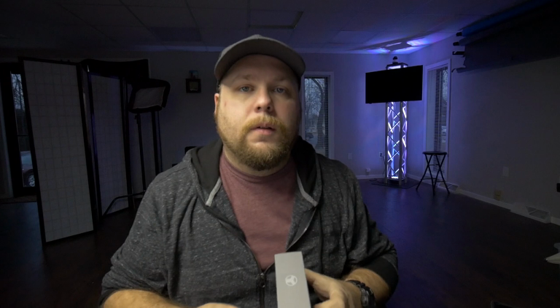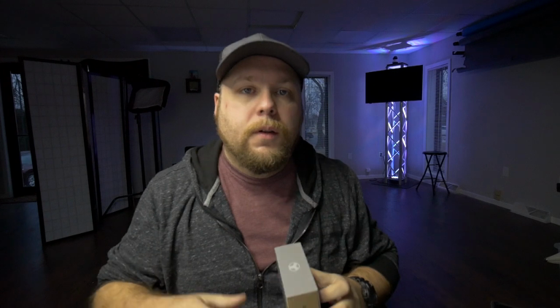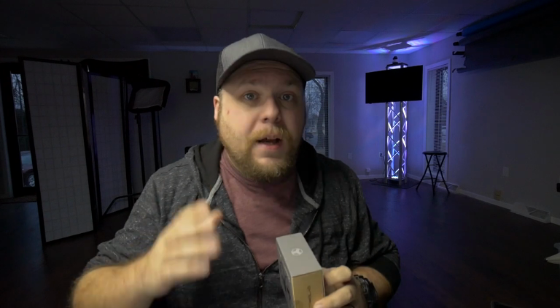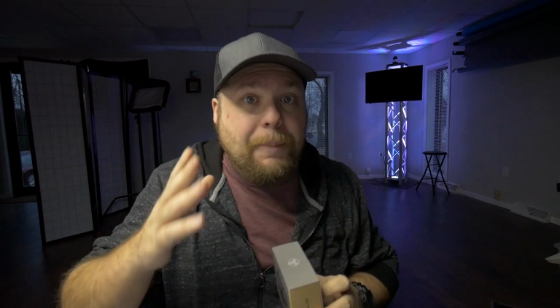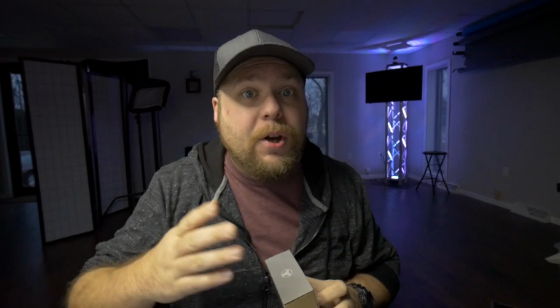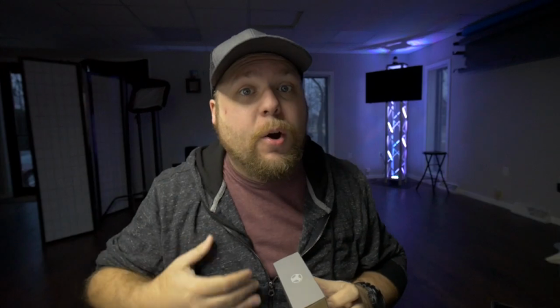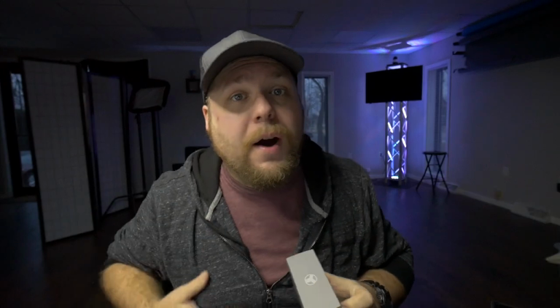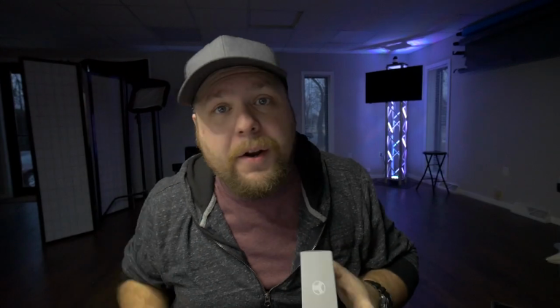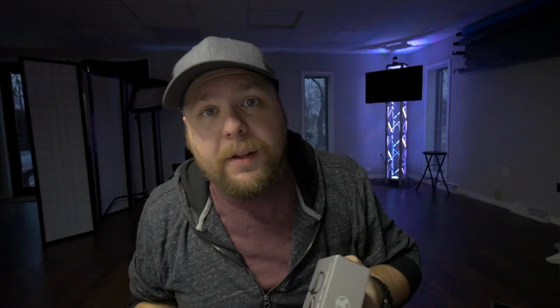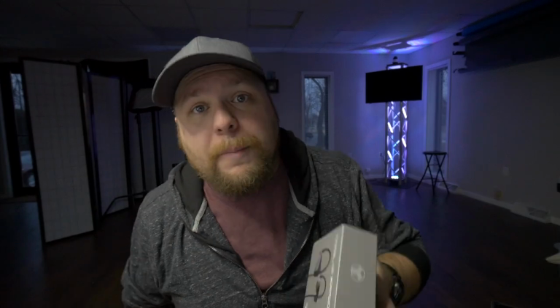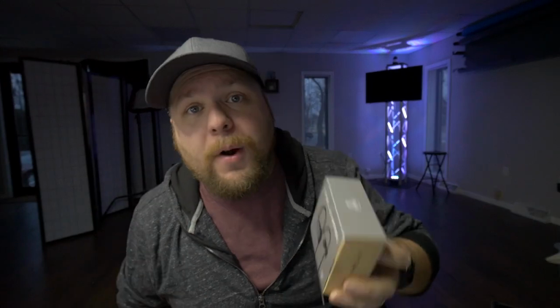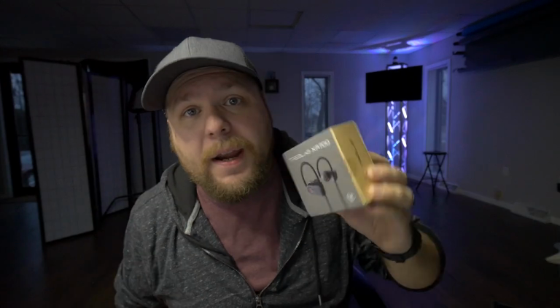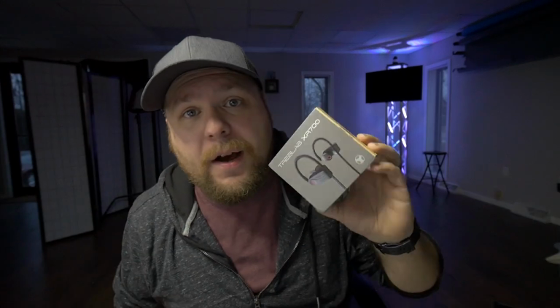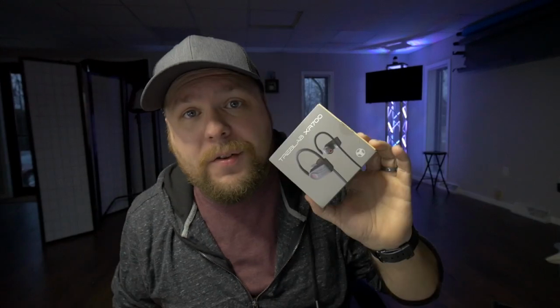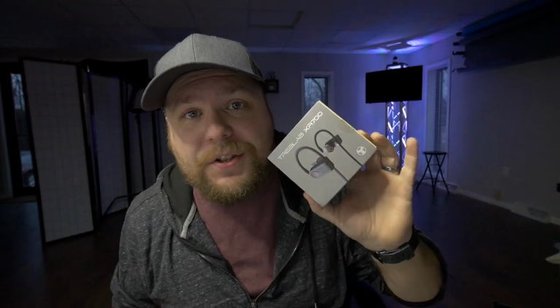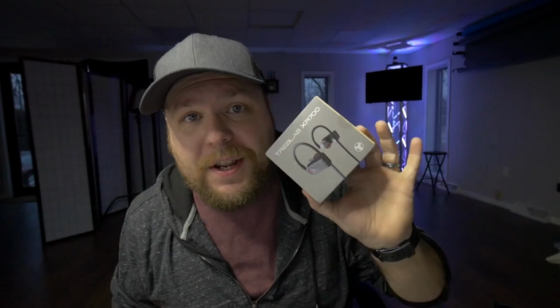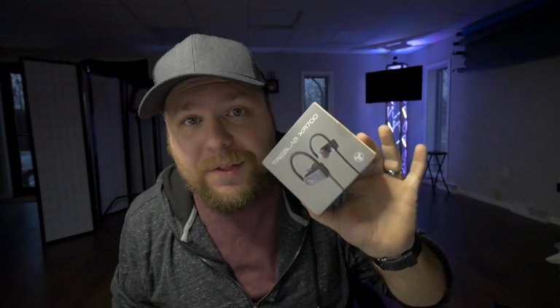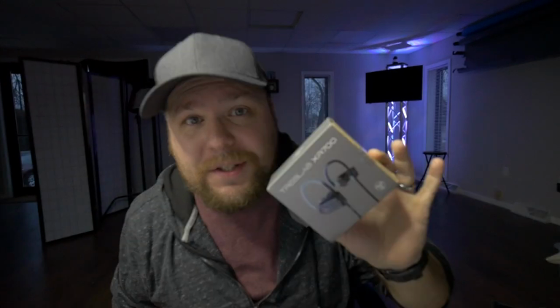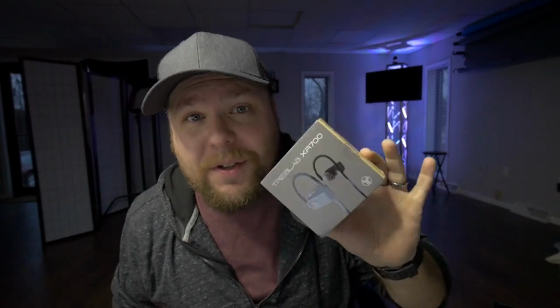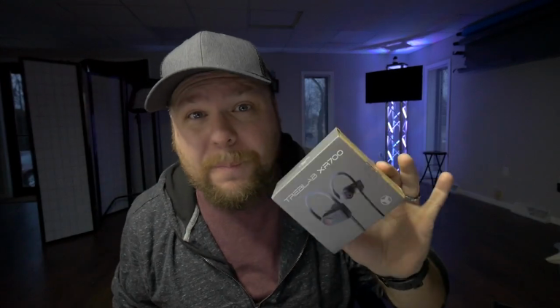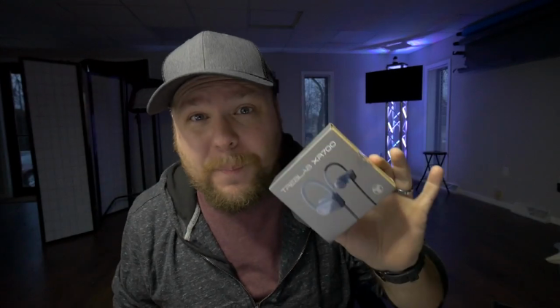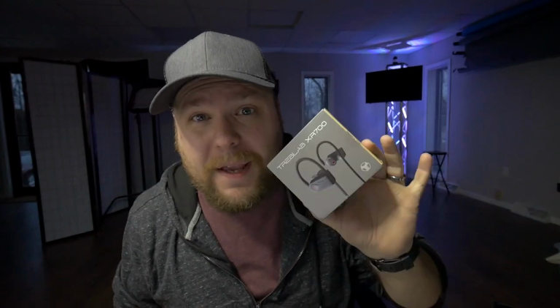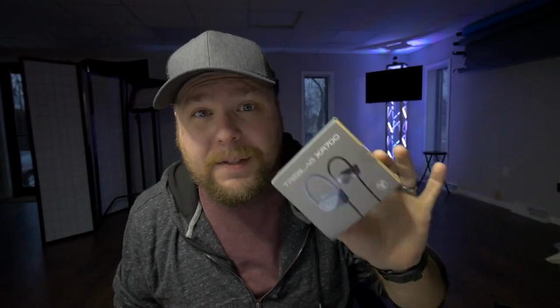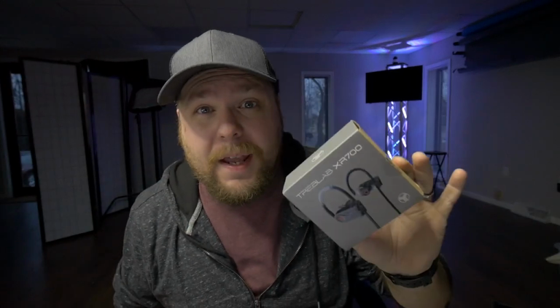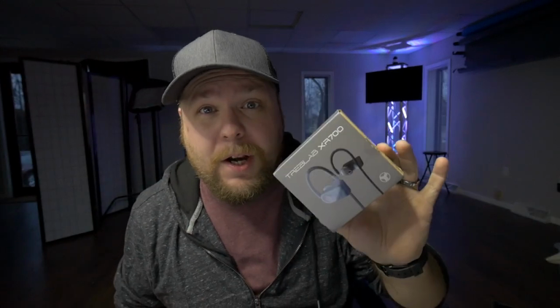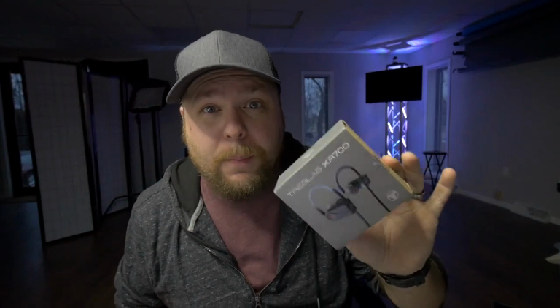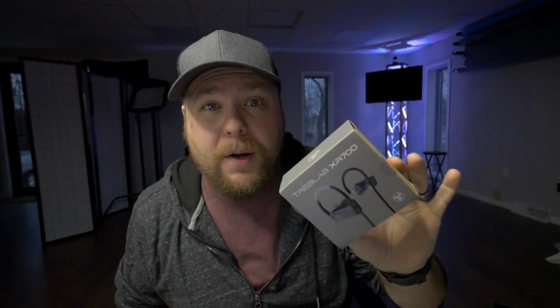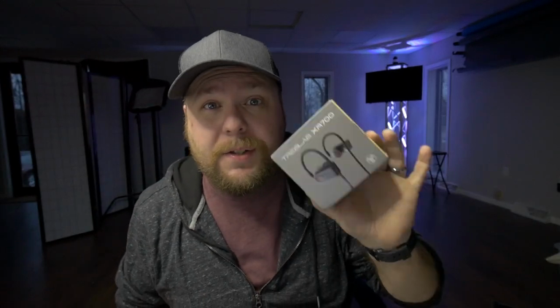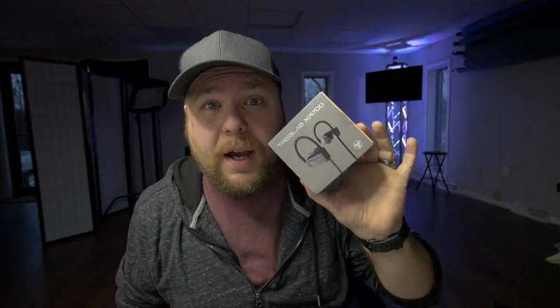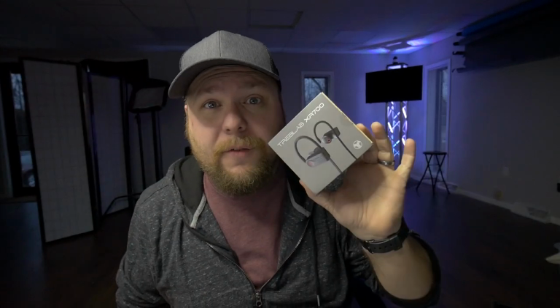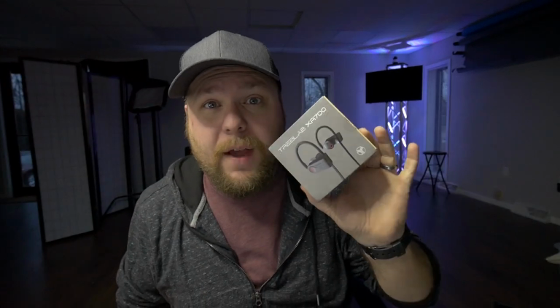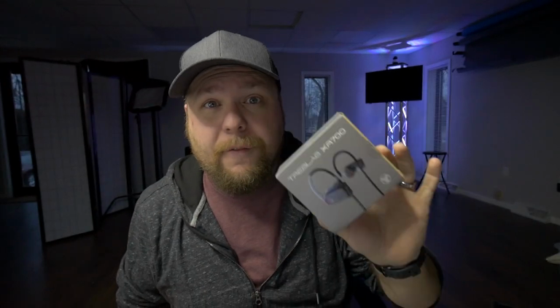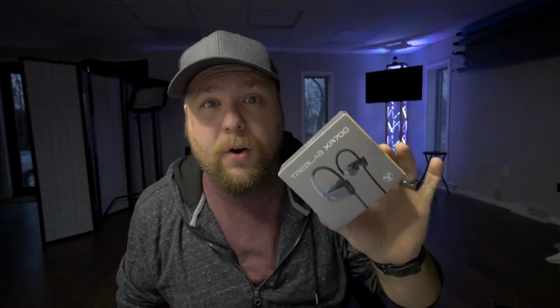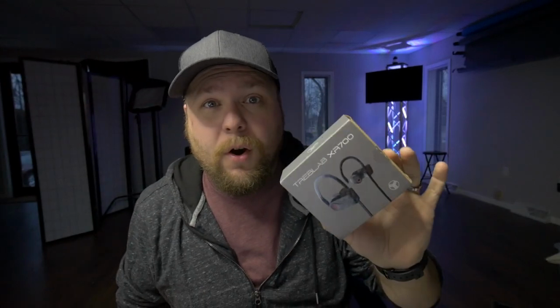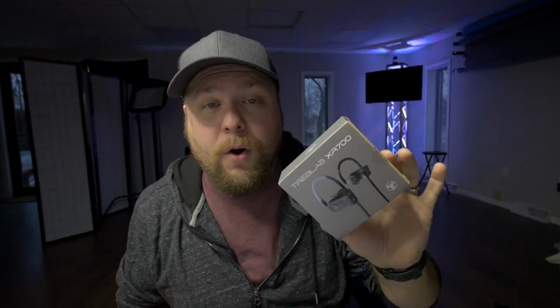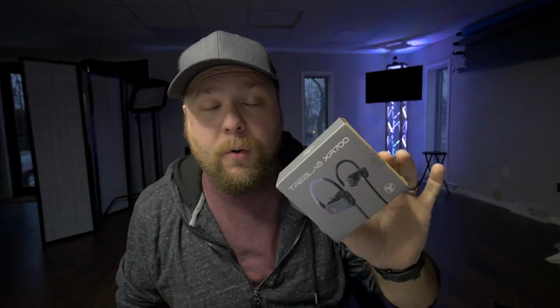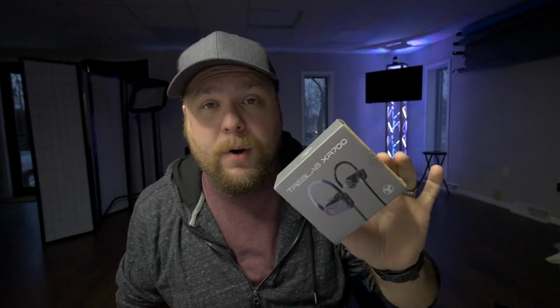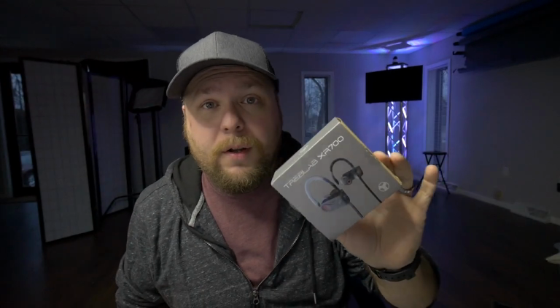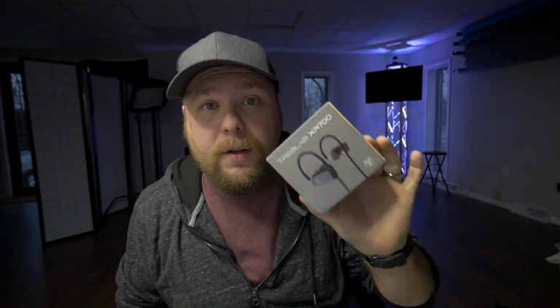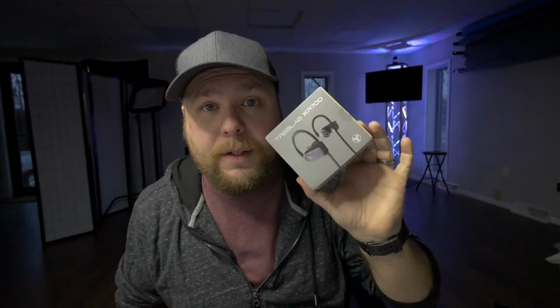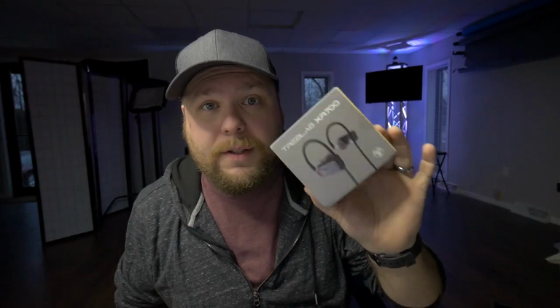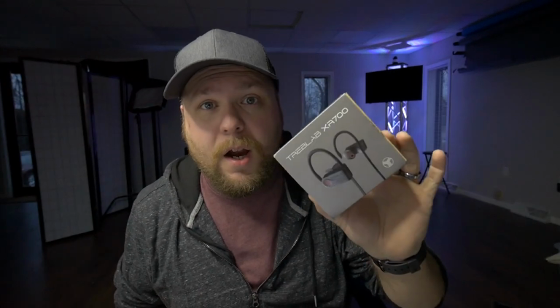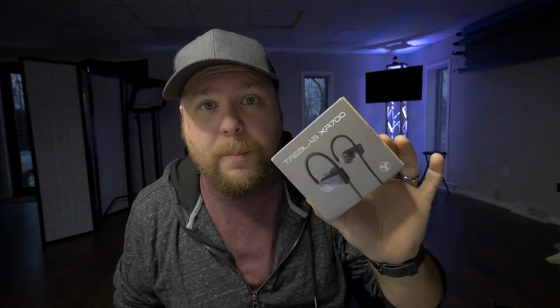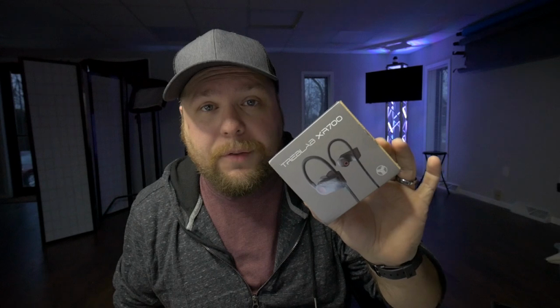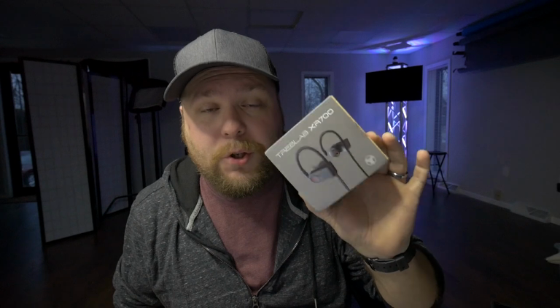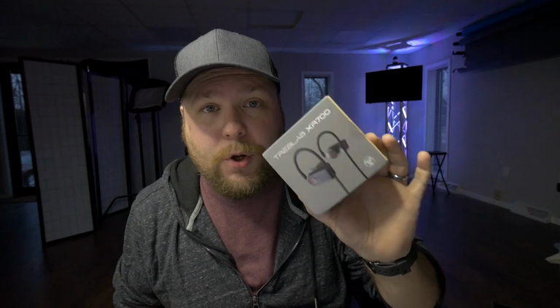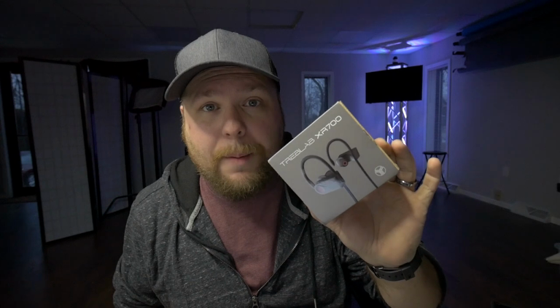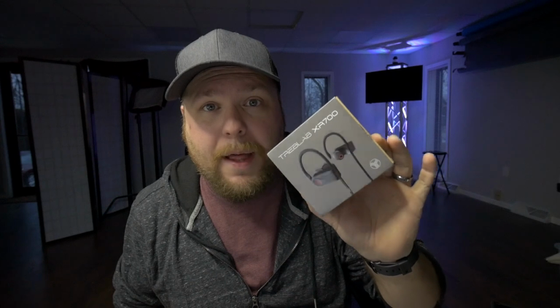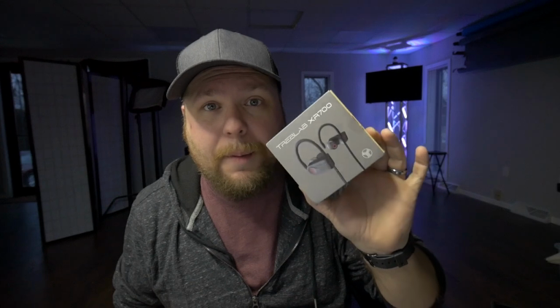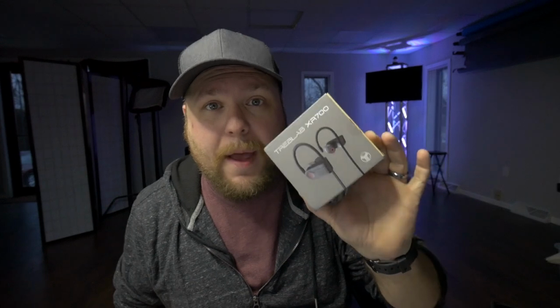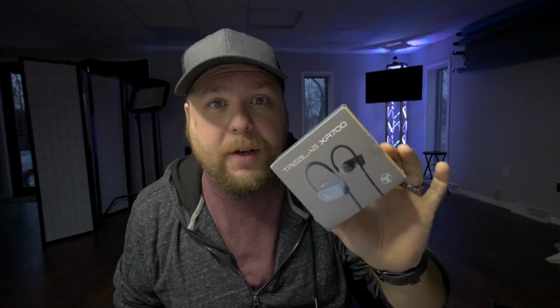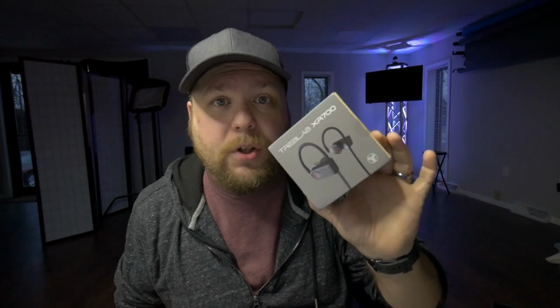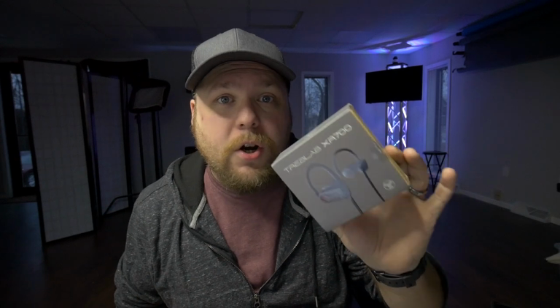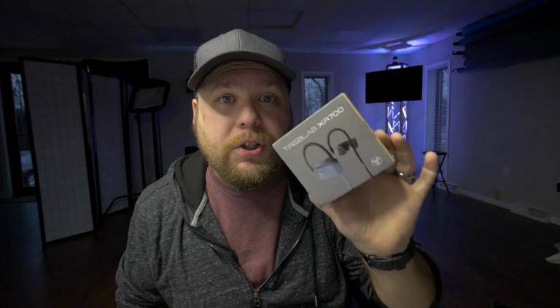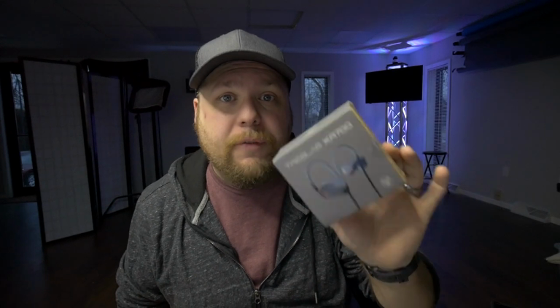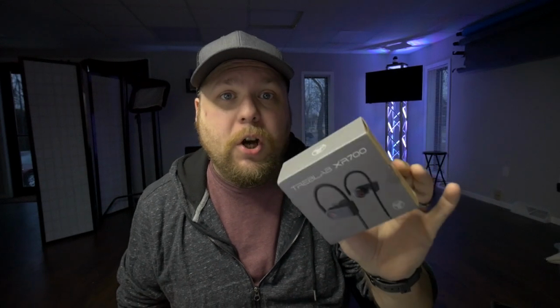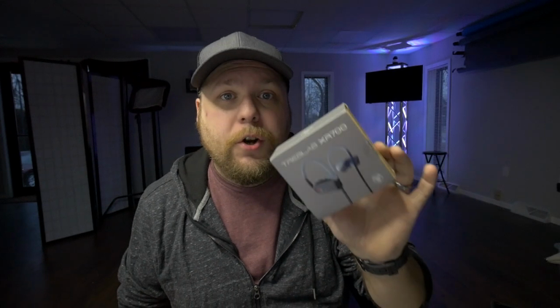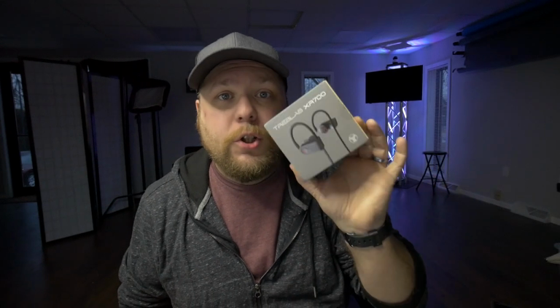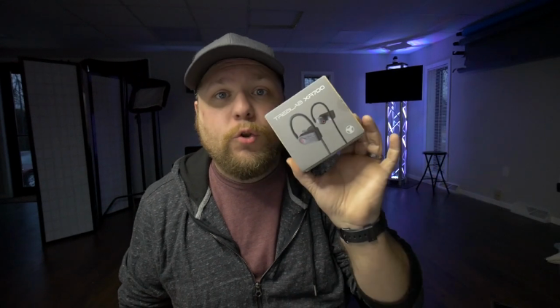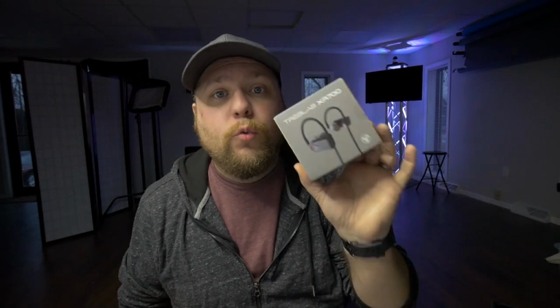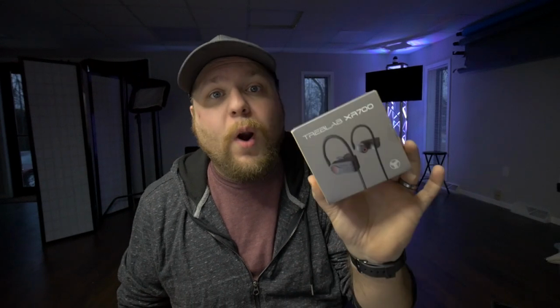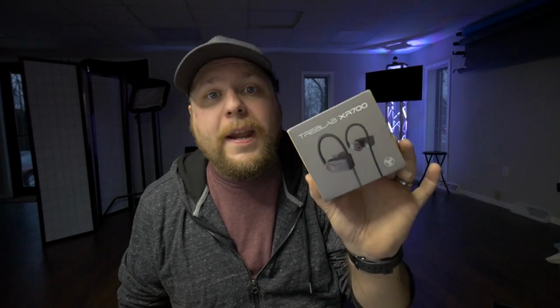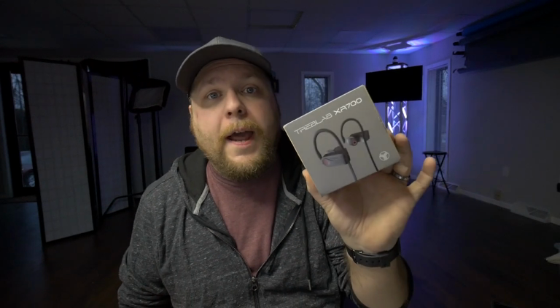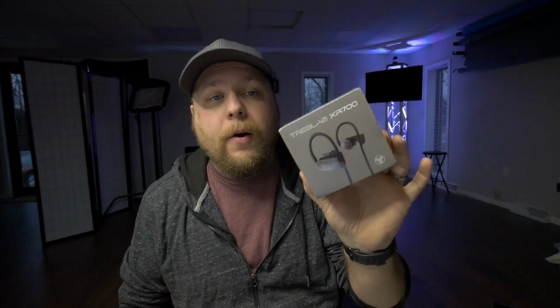I'm gonna go out on a limb right now and say these are the best earbuds I've ever owned. Let's talk about the Treblab XR700 right now.